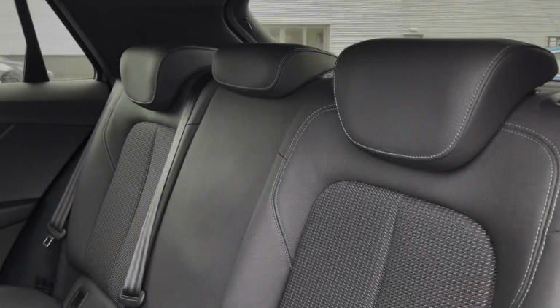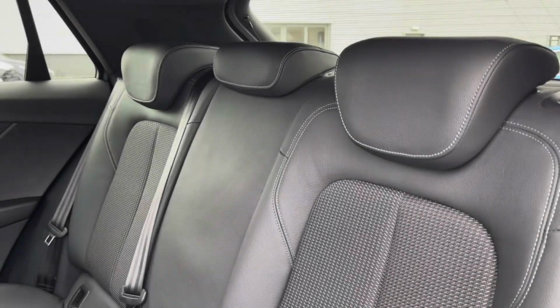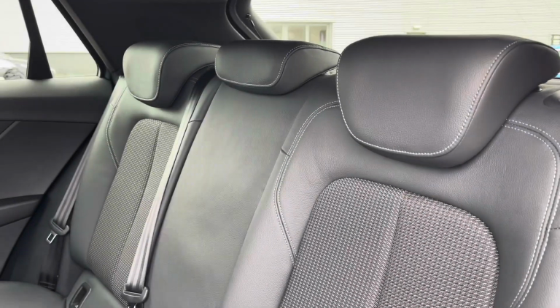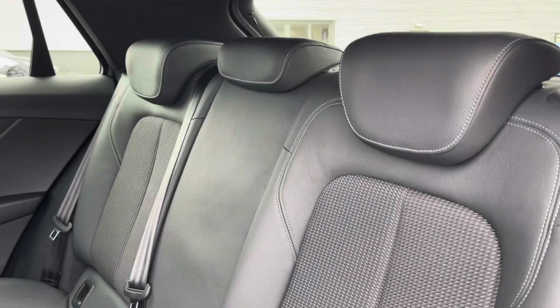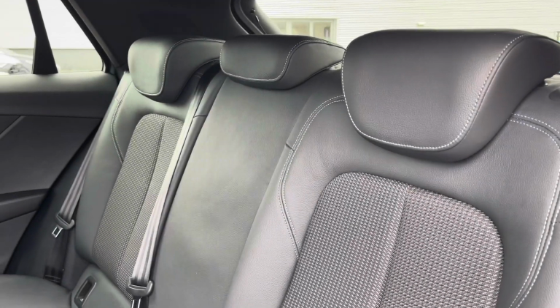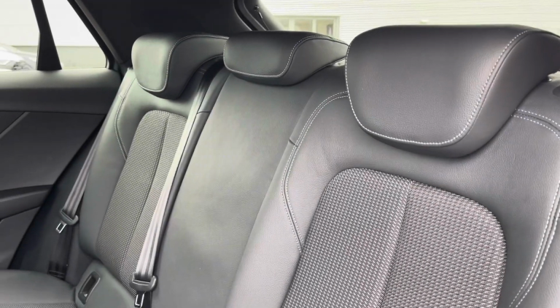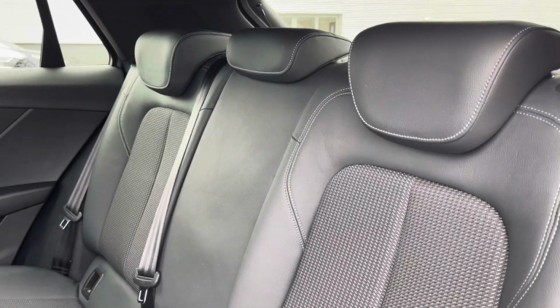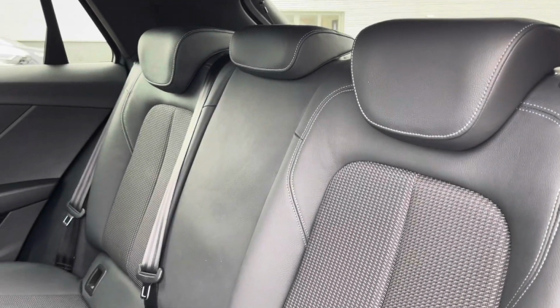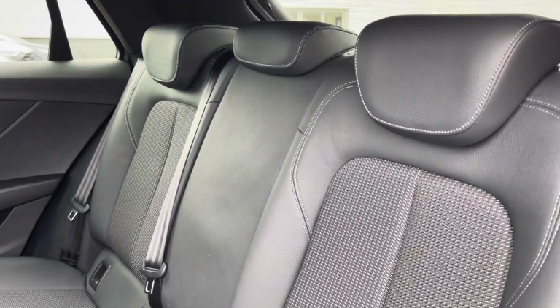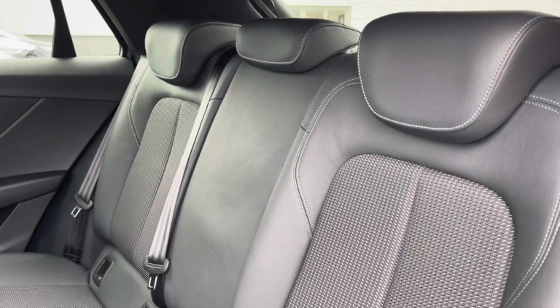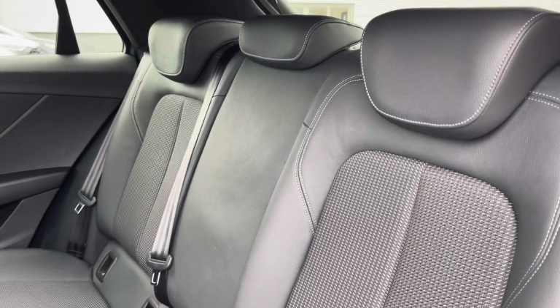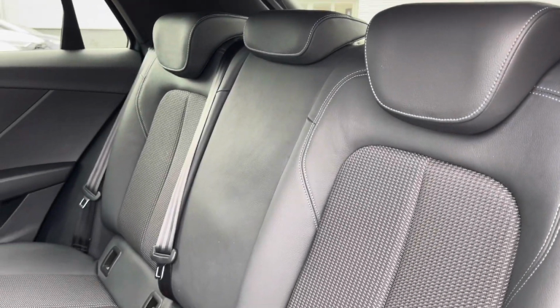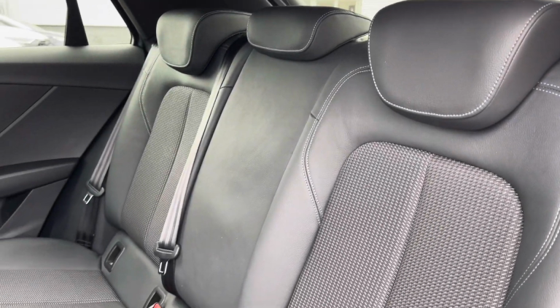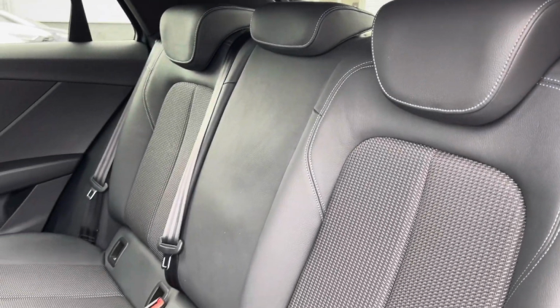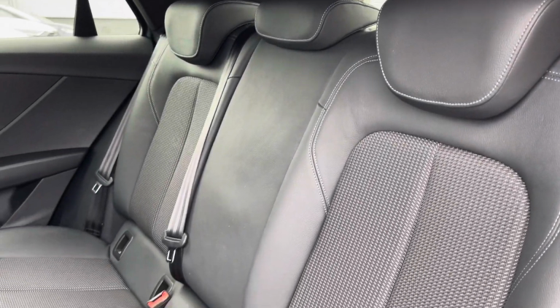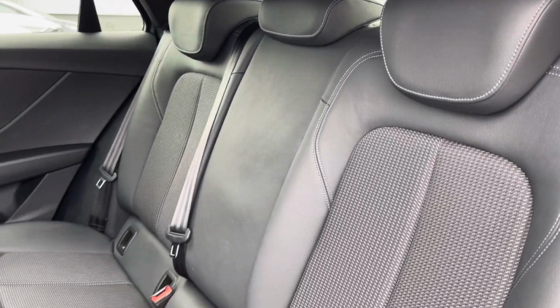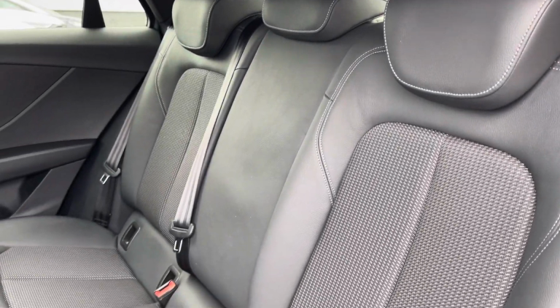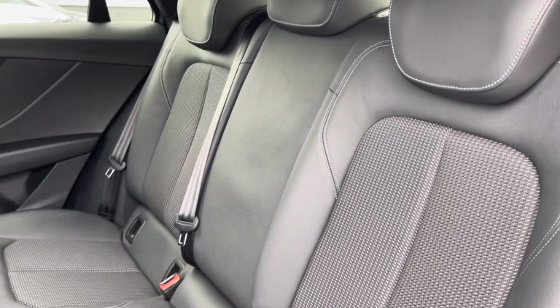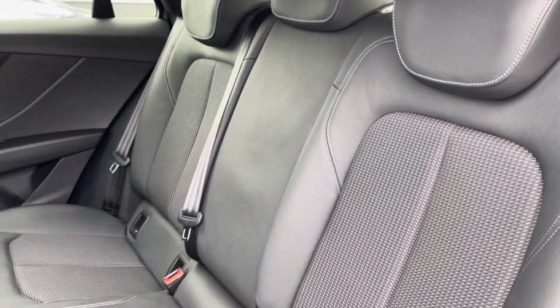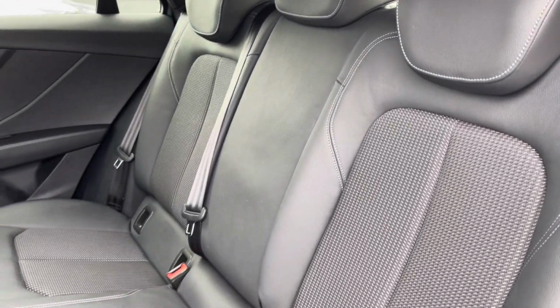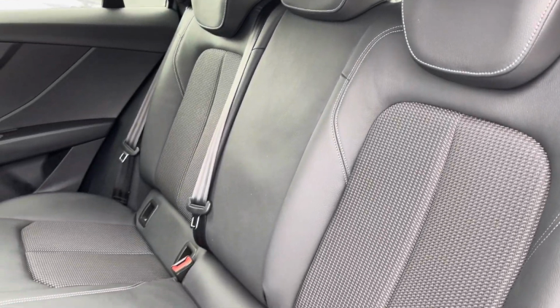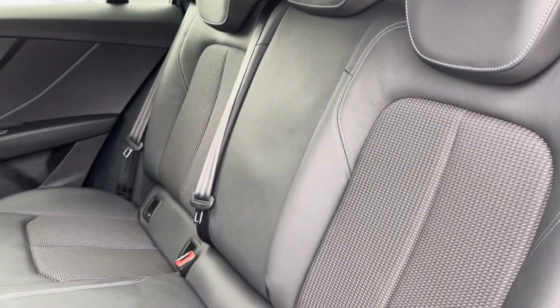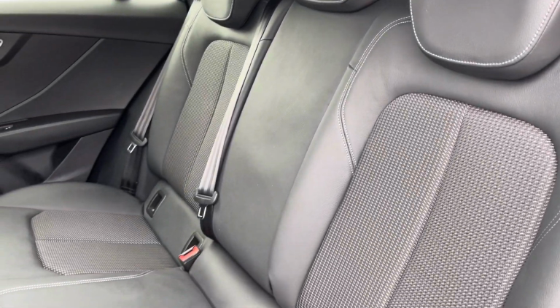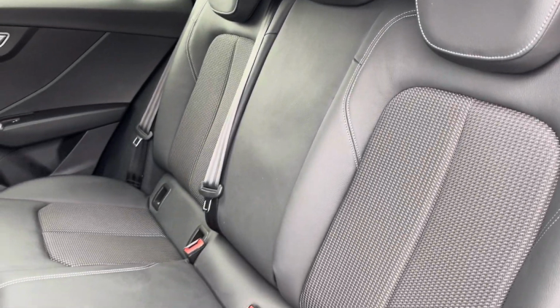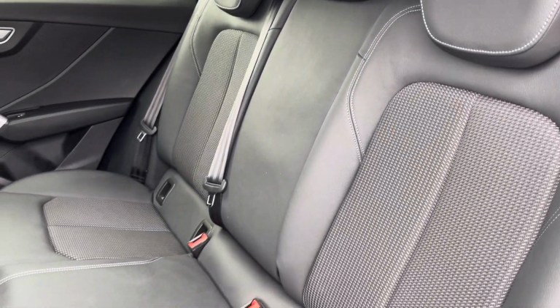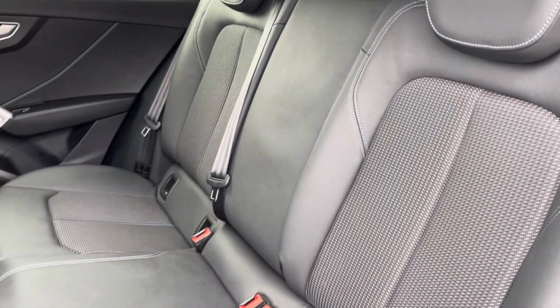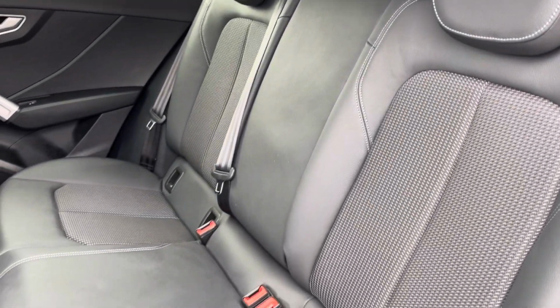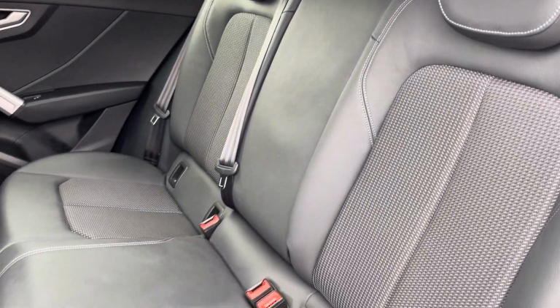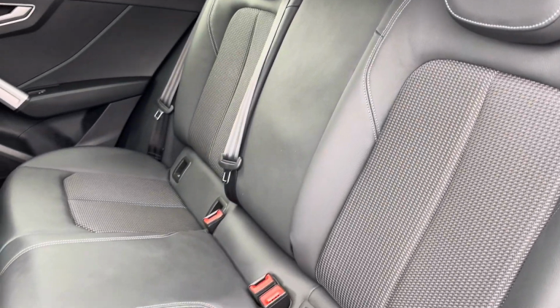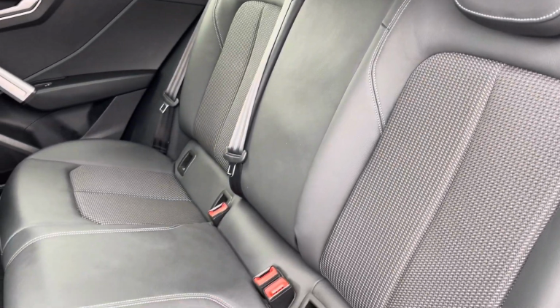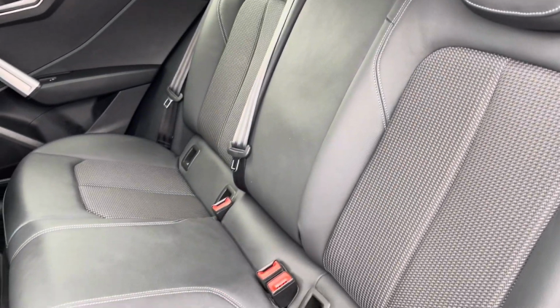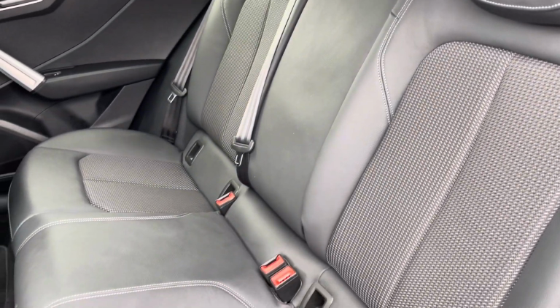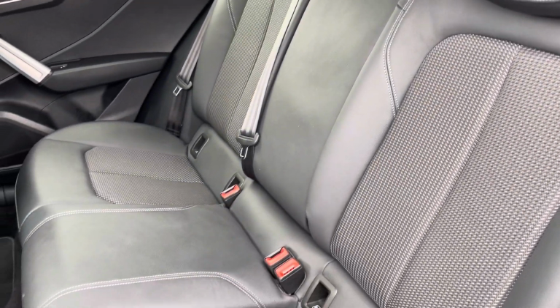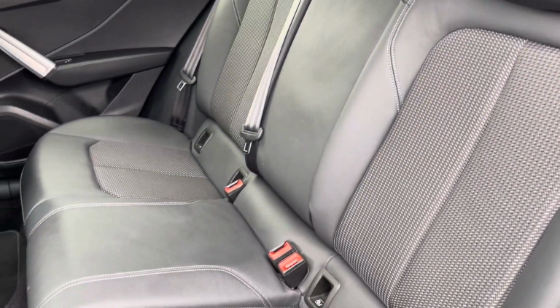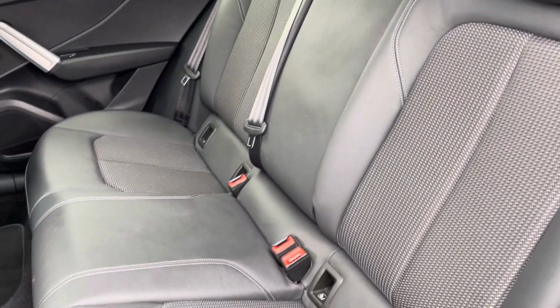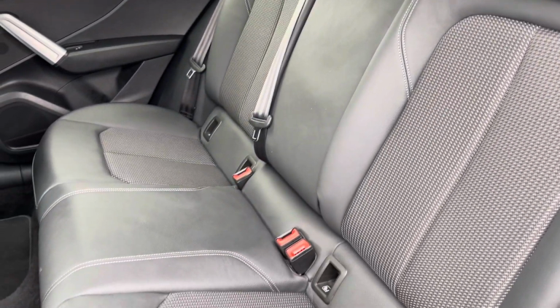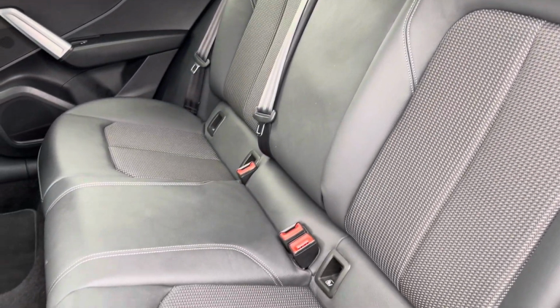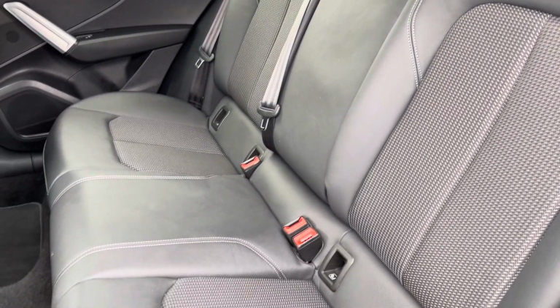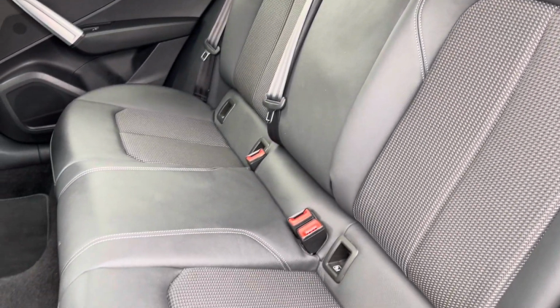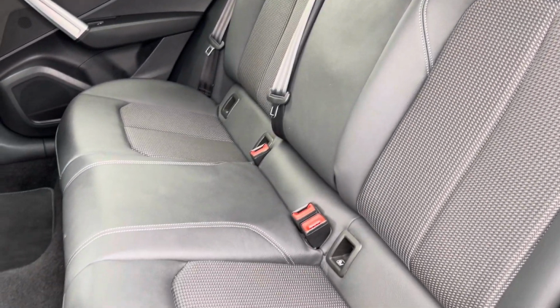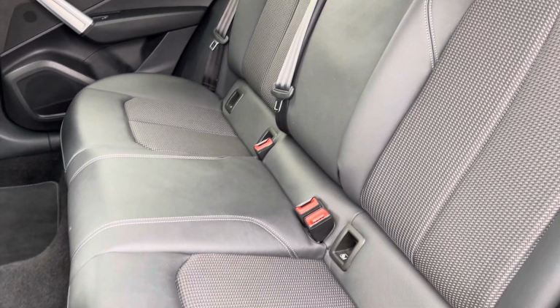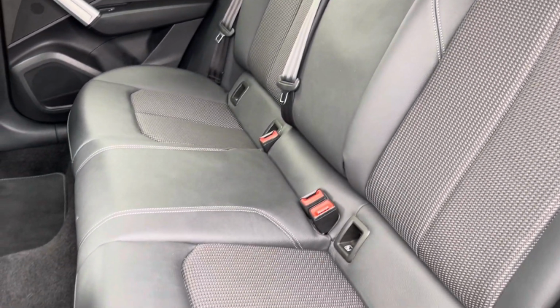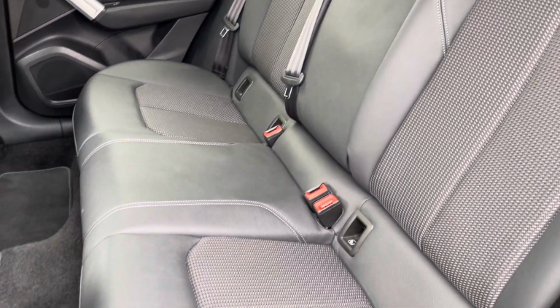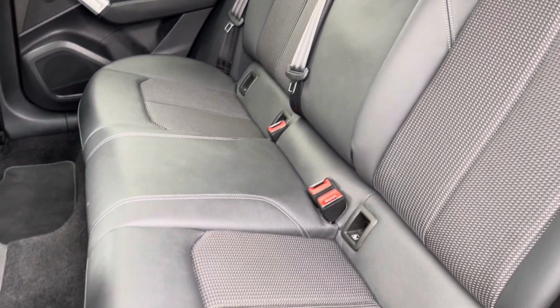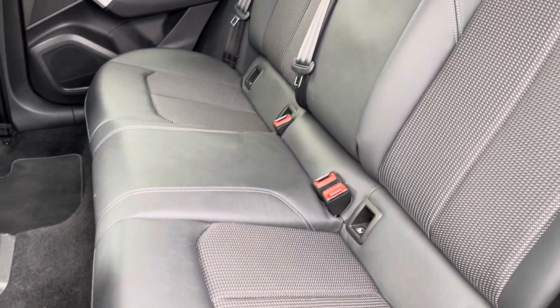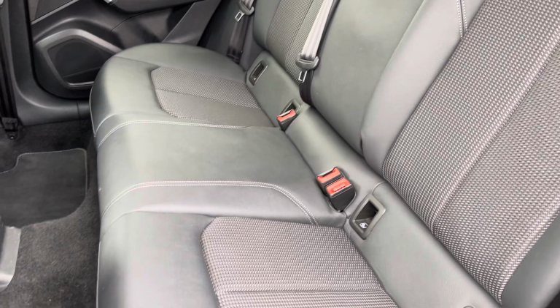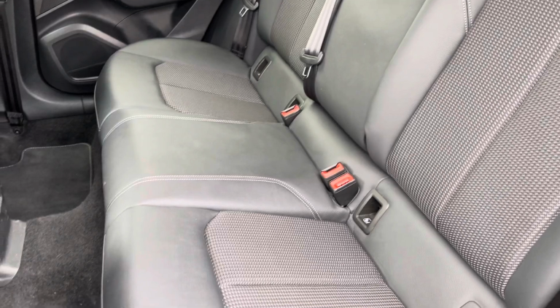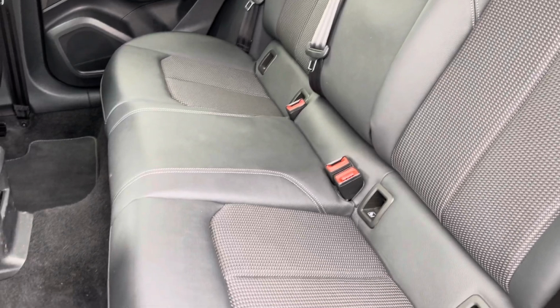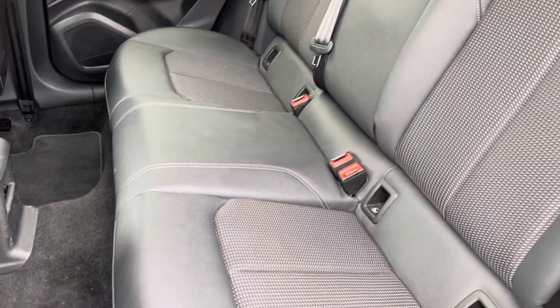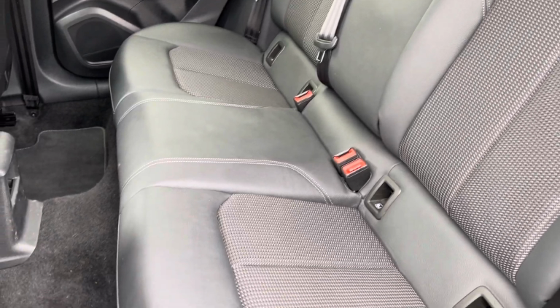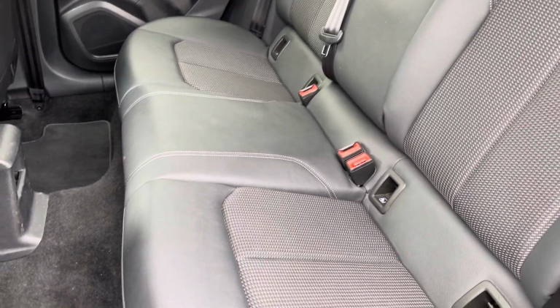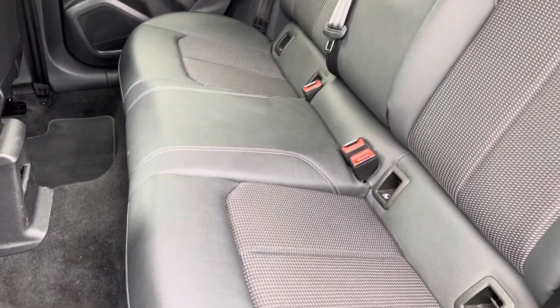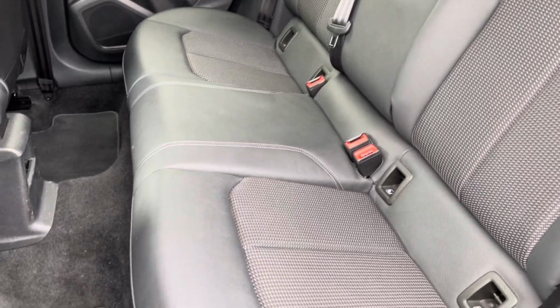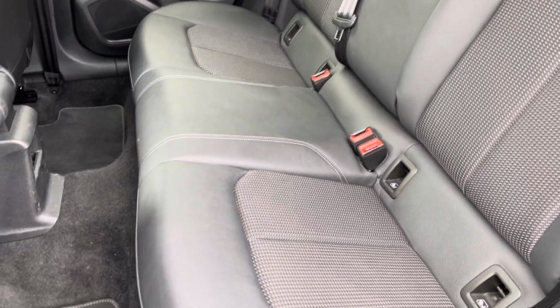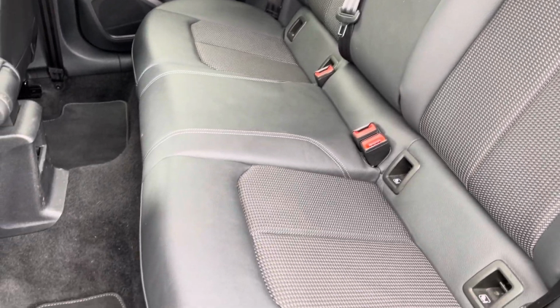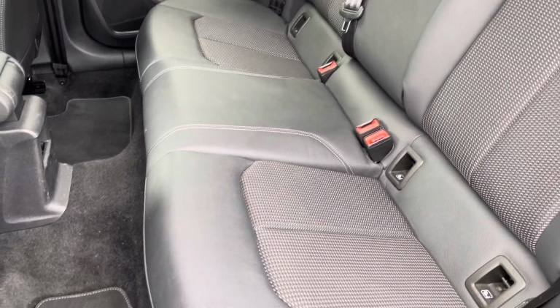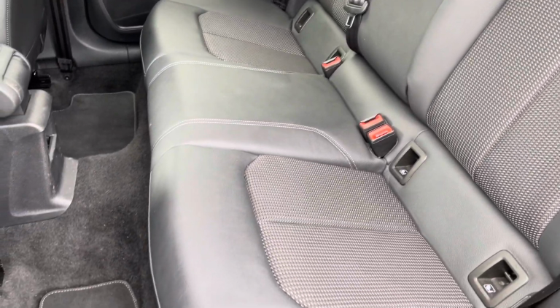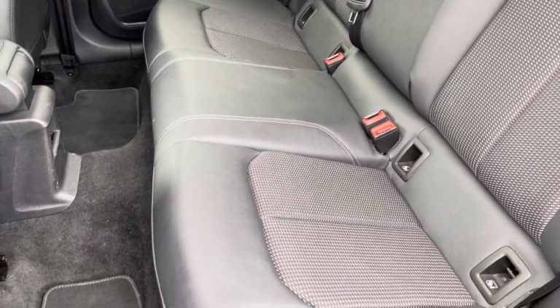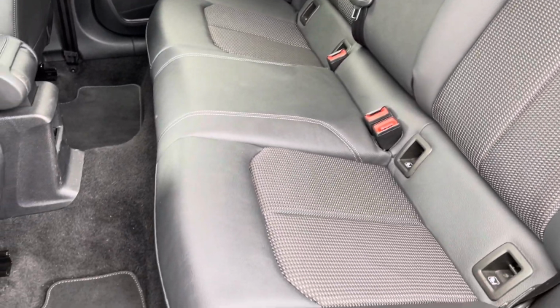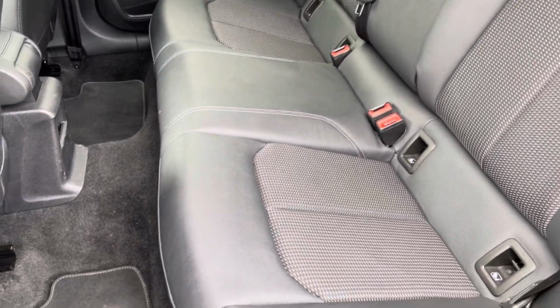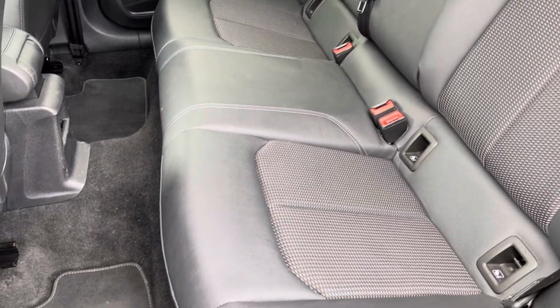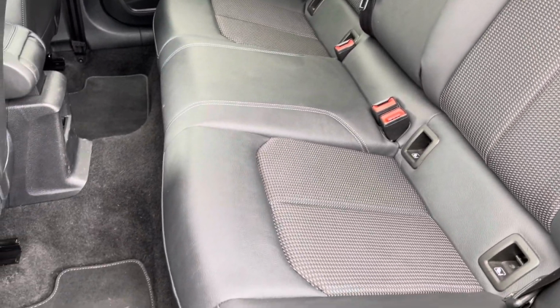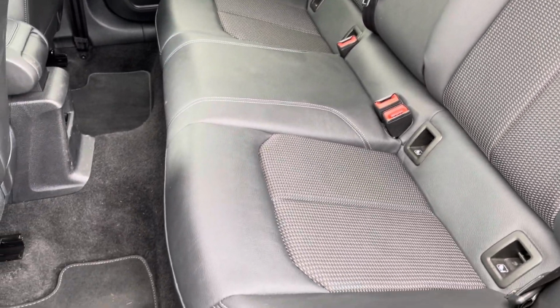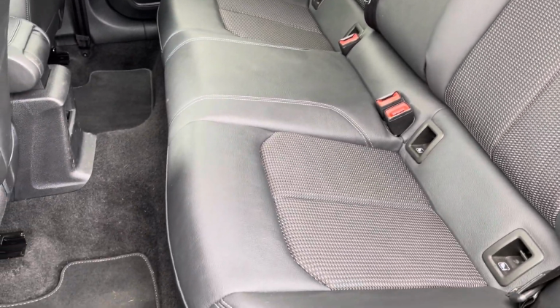Moving to the interior, it comes upholstered in a half leather and half cloth combination which provides plenty of comfort and legroom for your rear passengers.